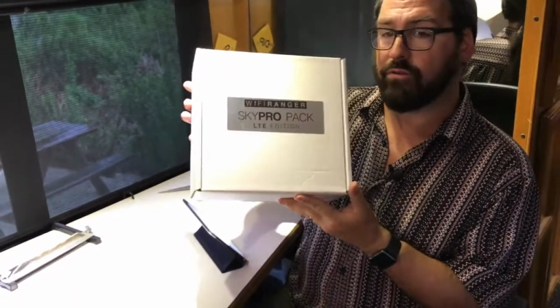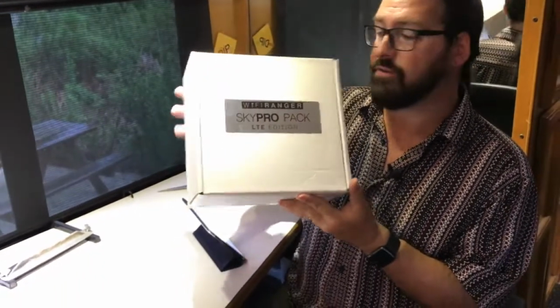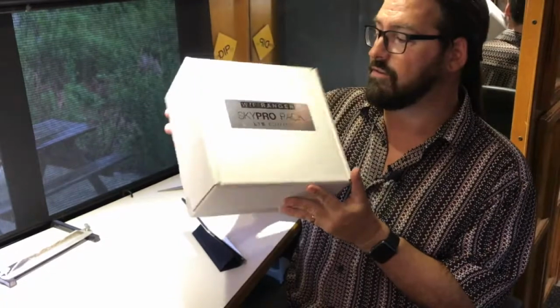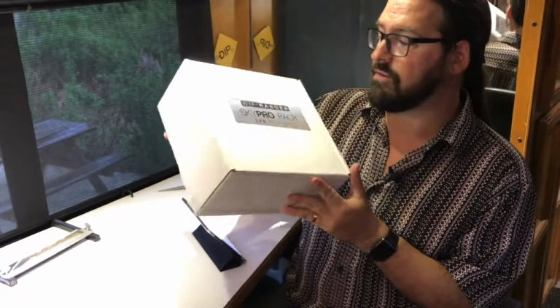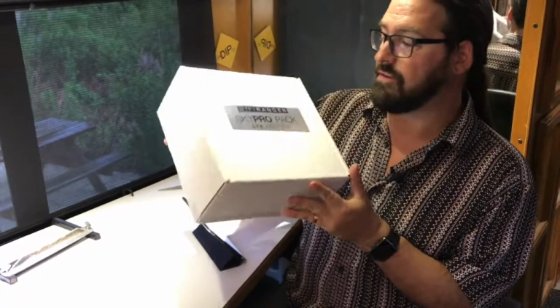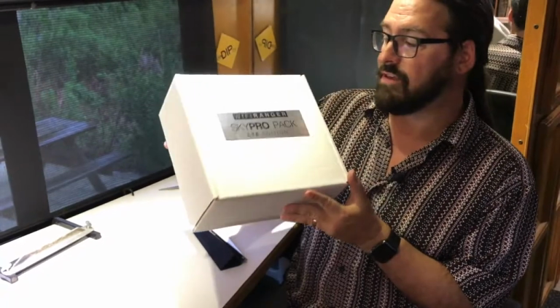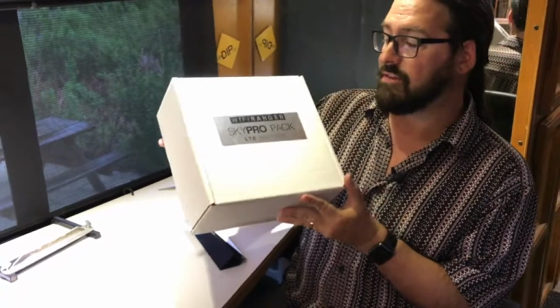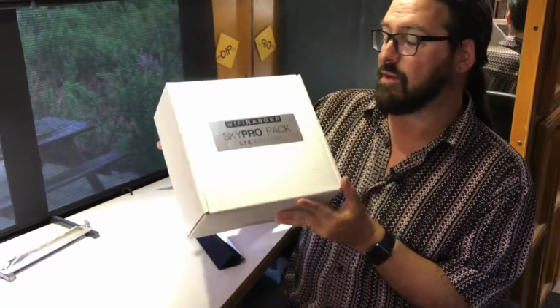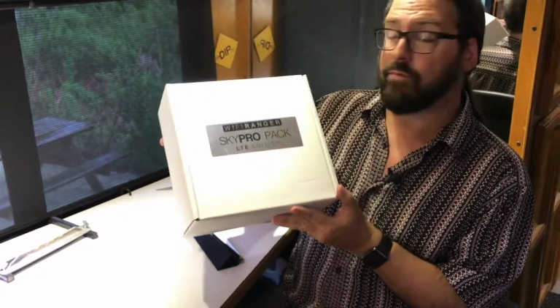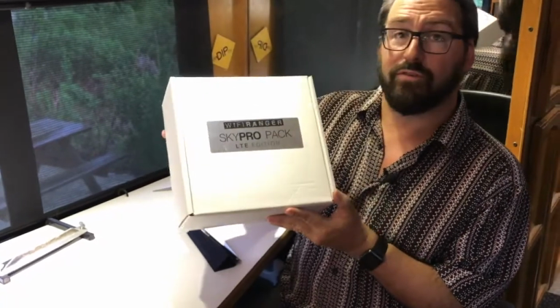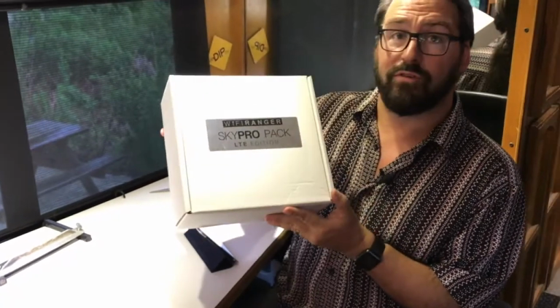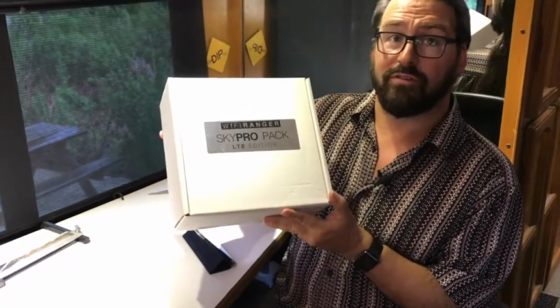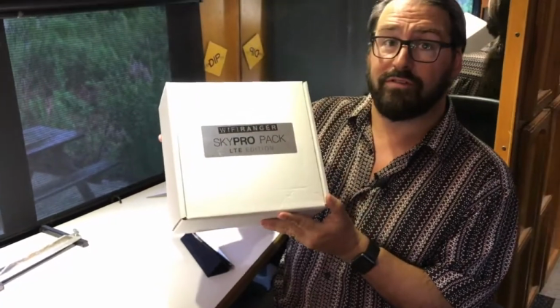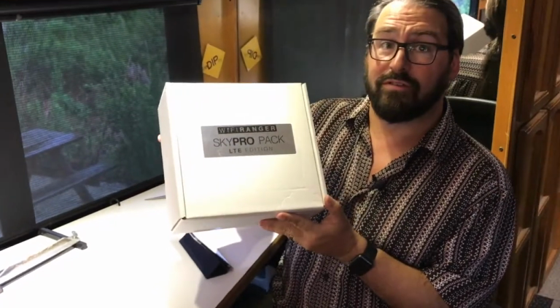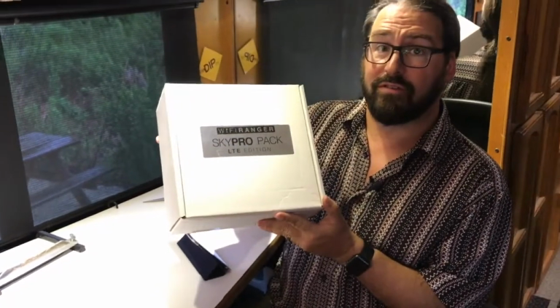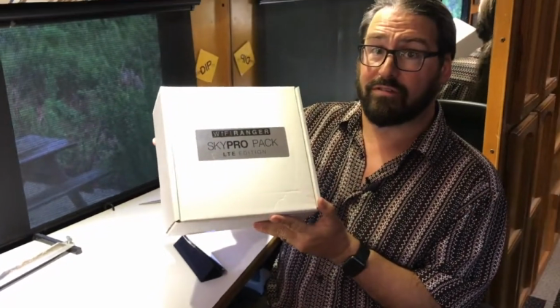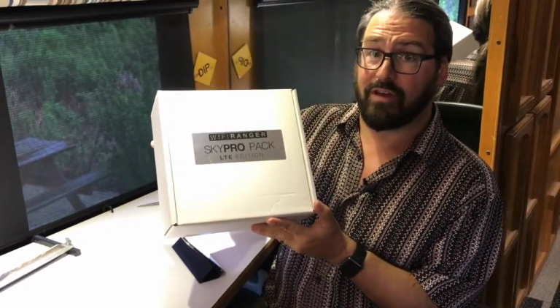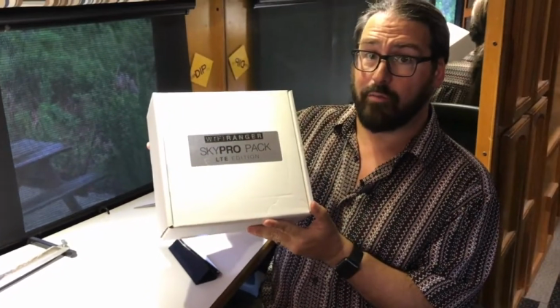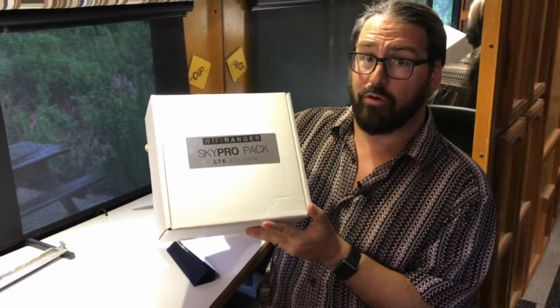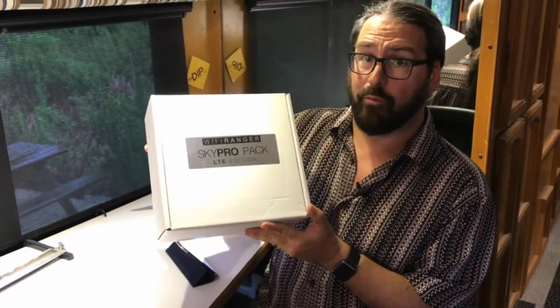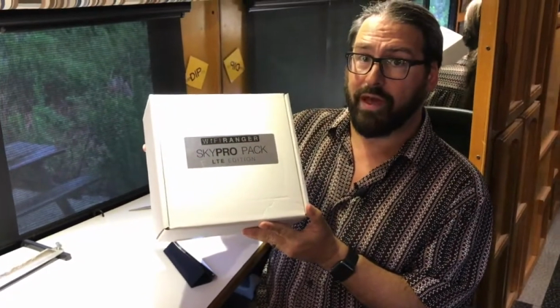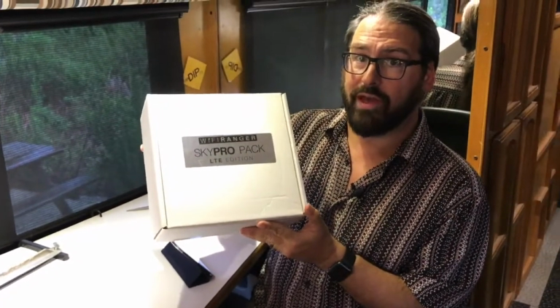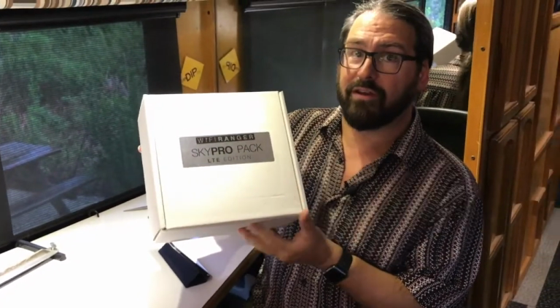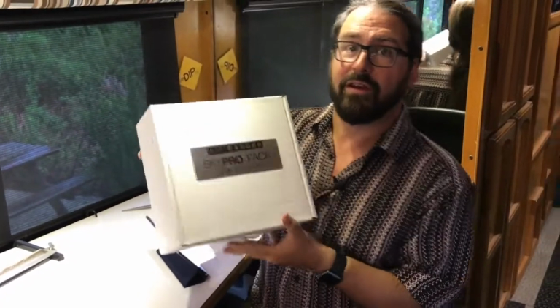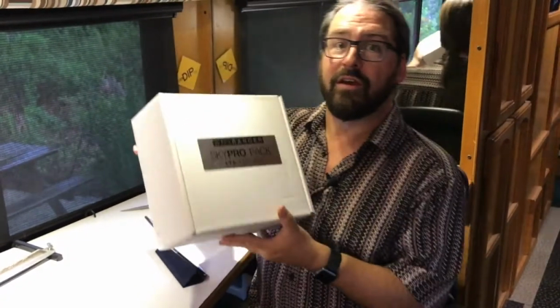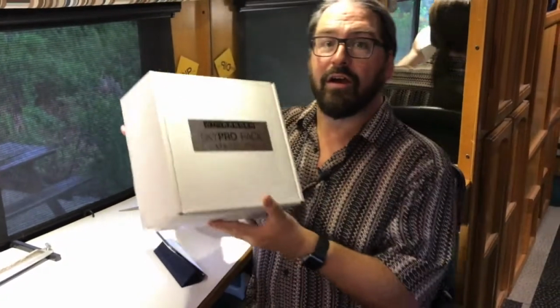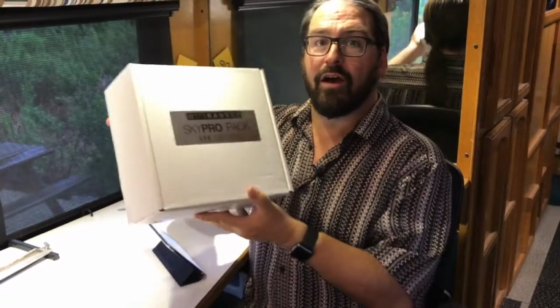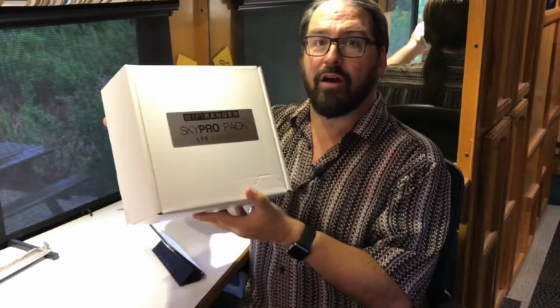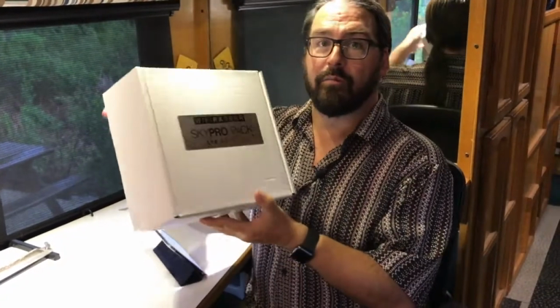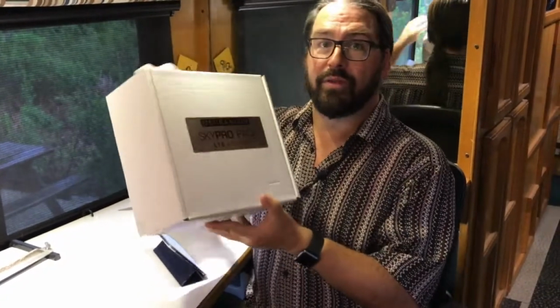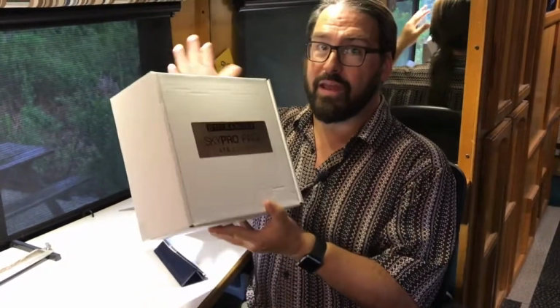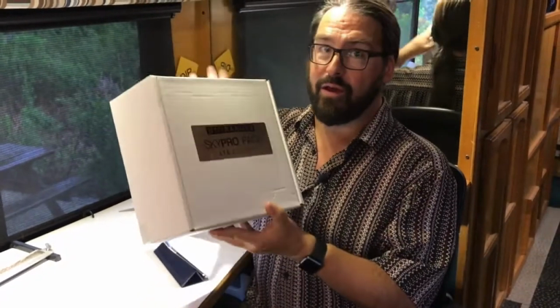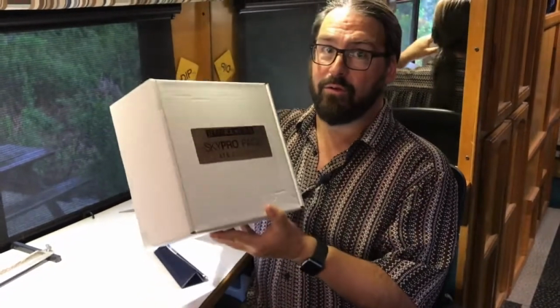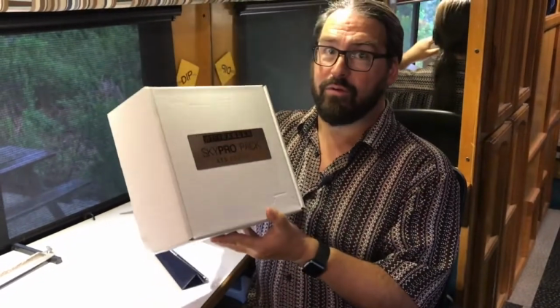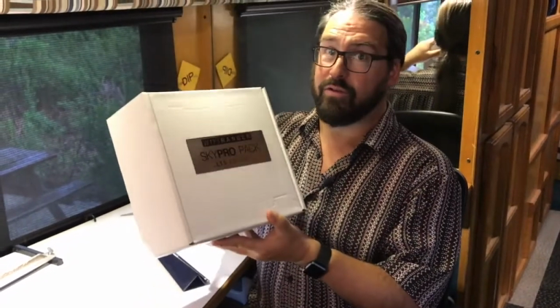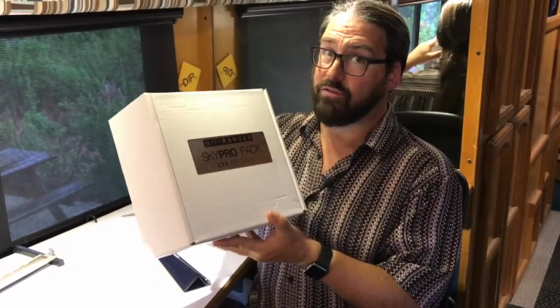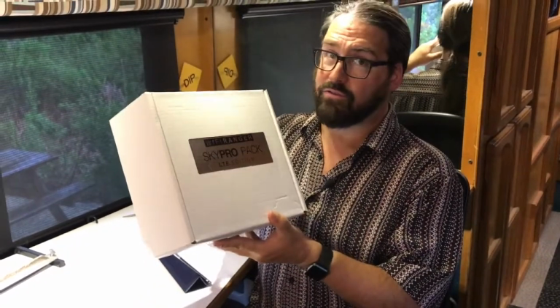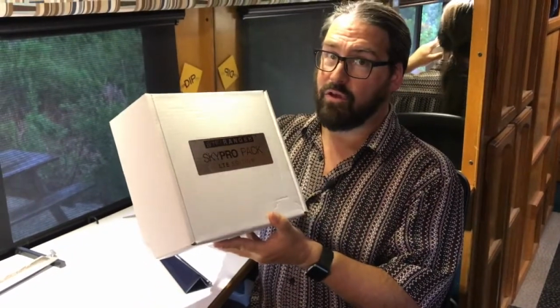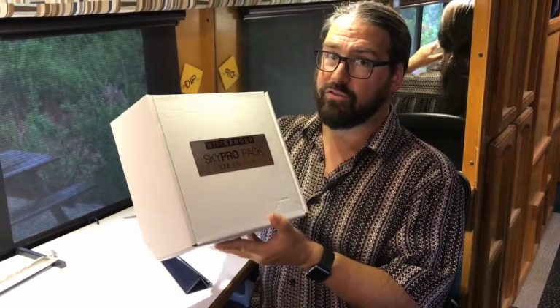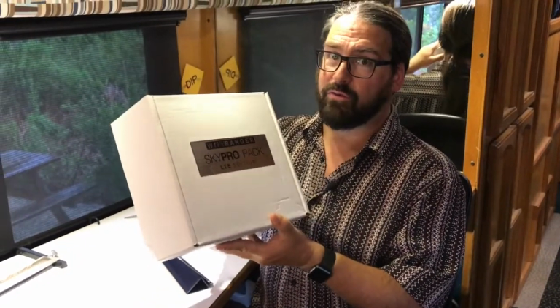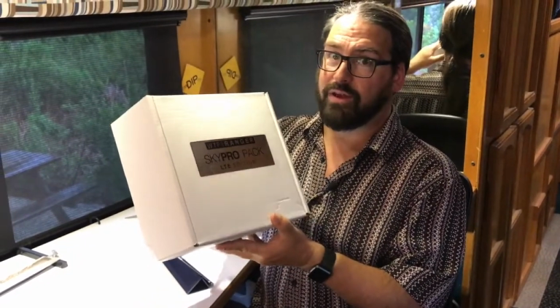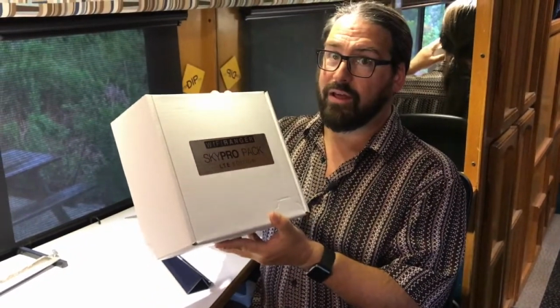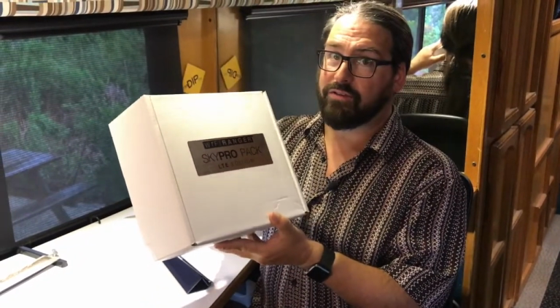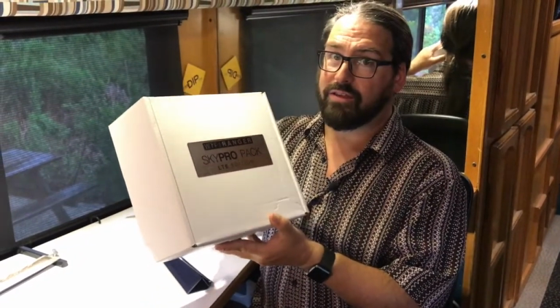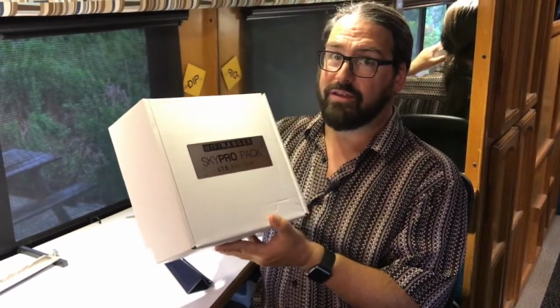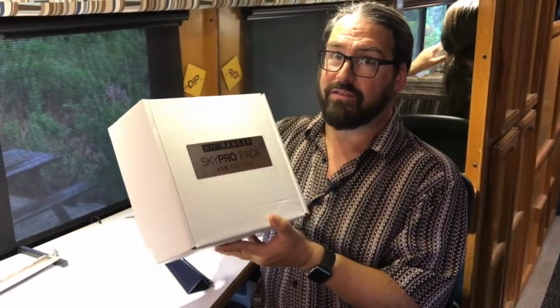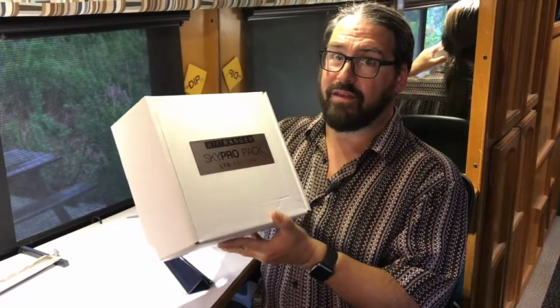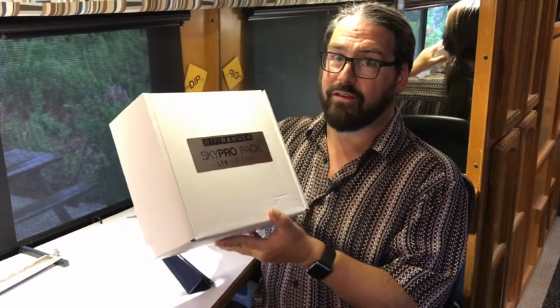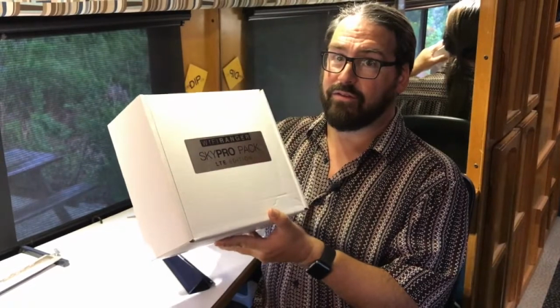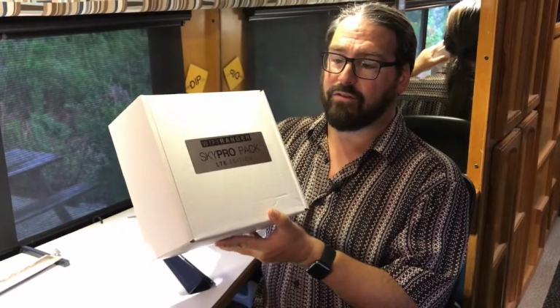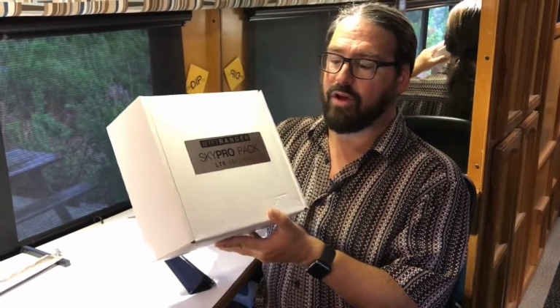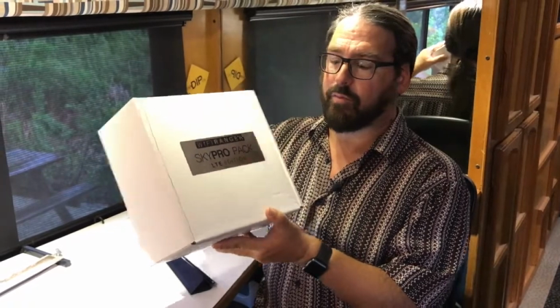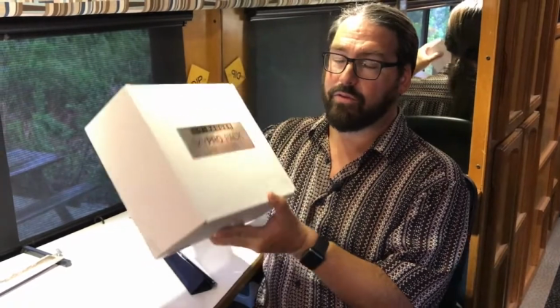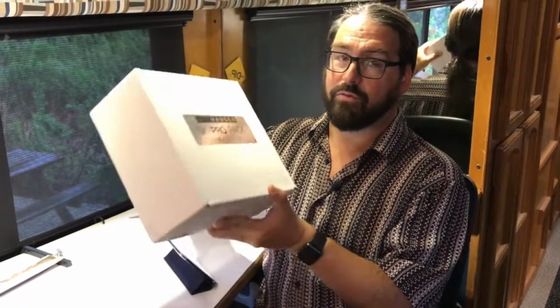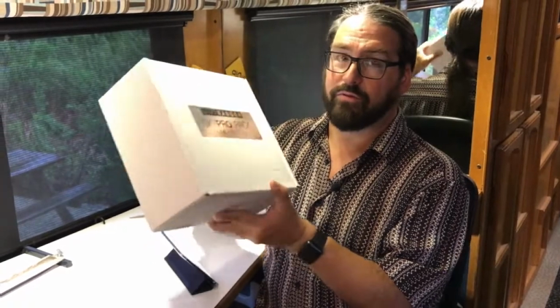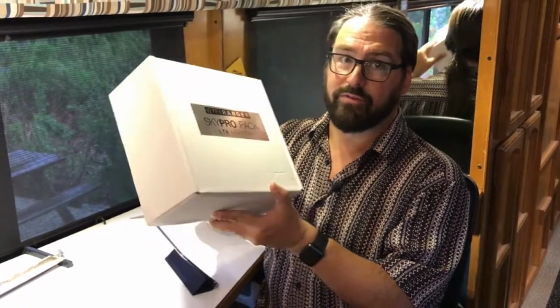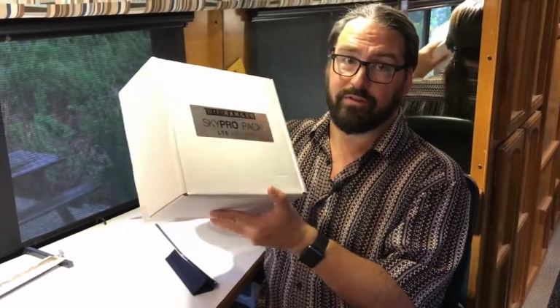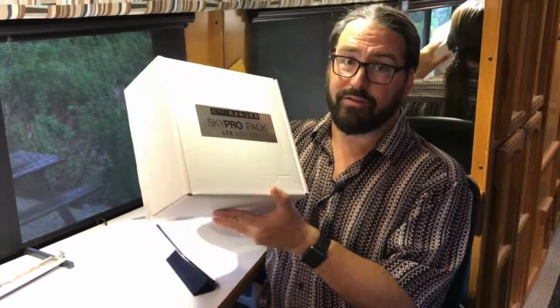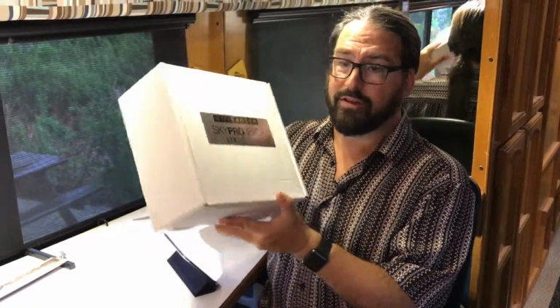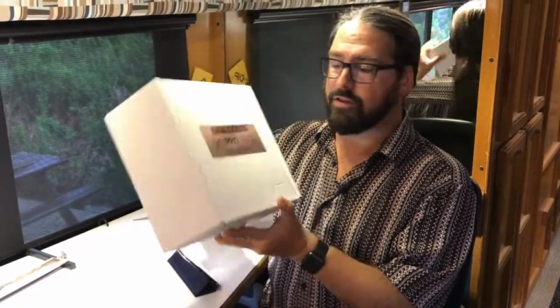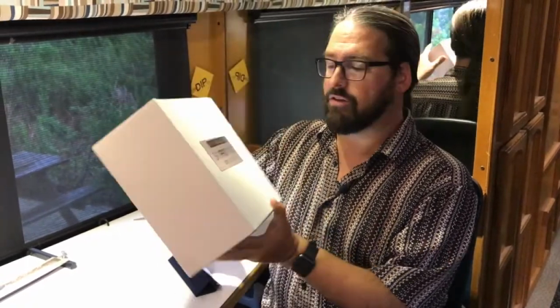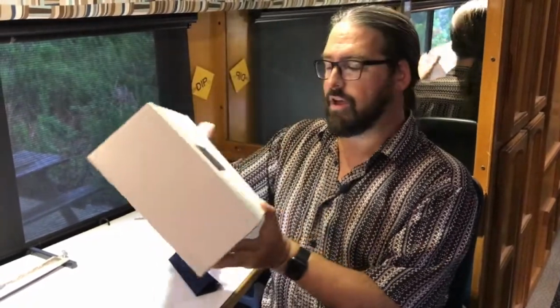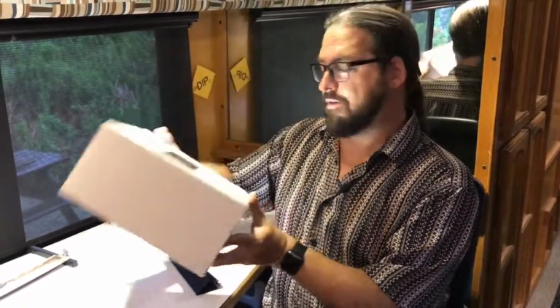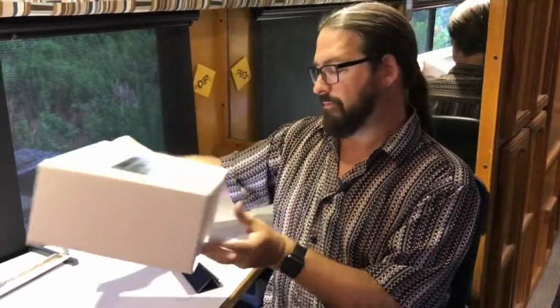This is the exact same as their existing SkyPro pack, but now there's also an LTE cellular up on the roof. So let's take a look at it.